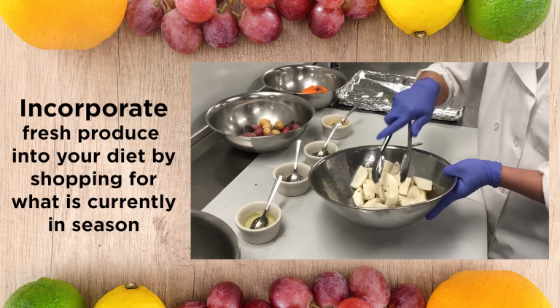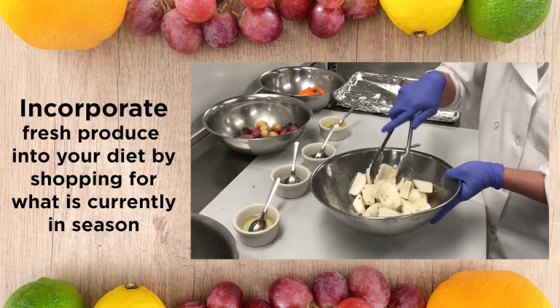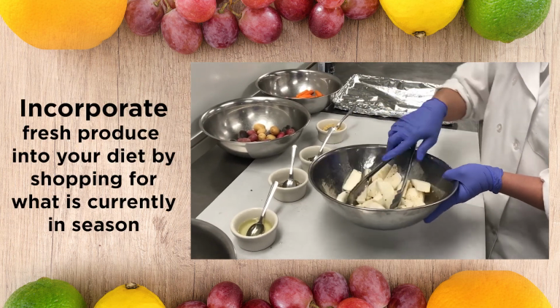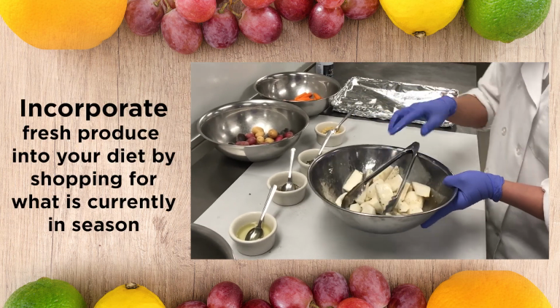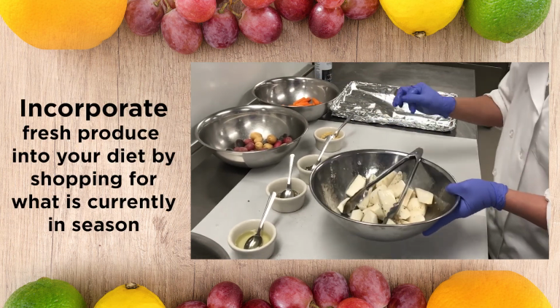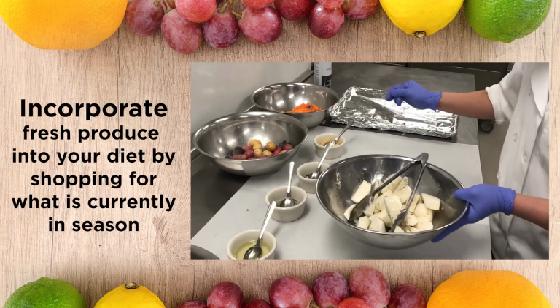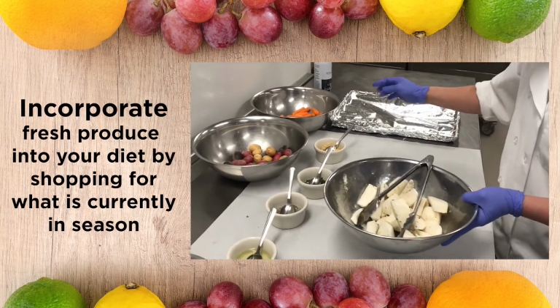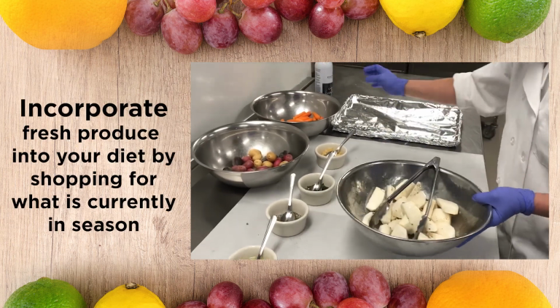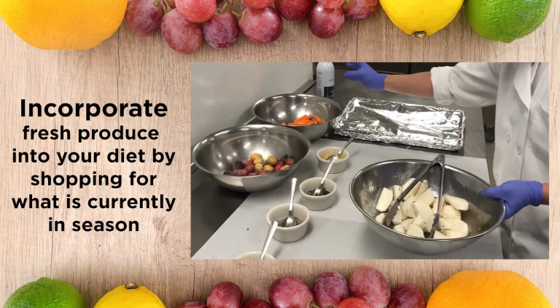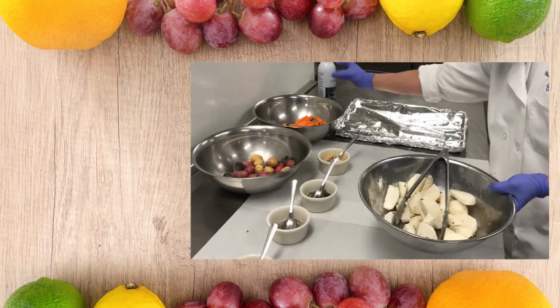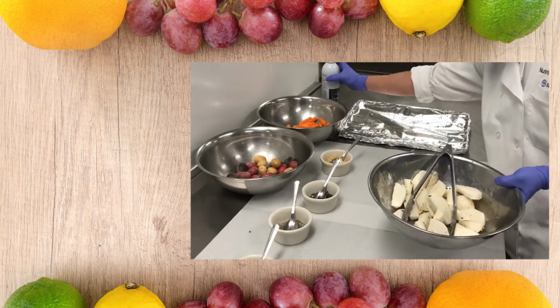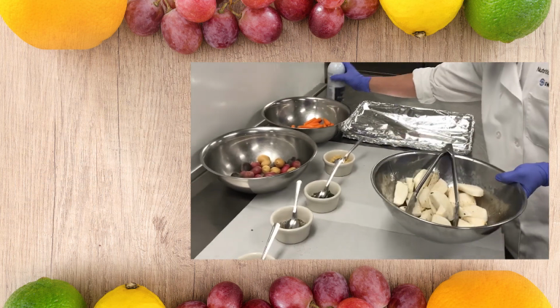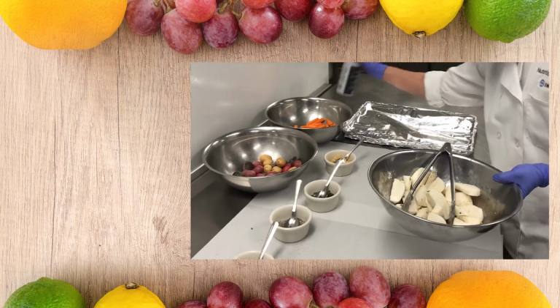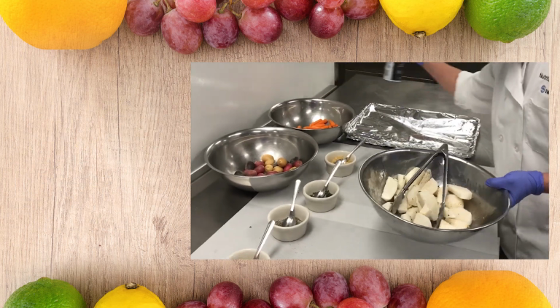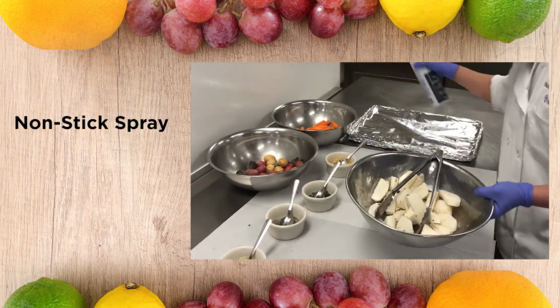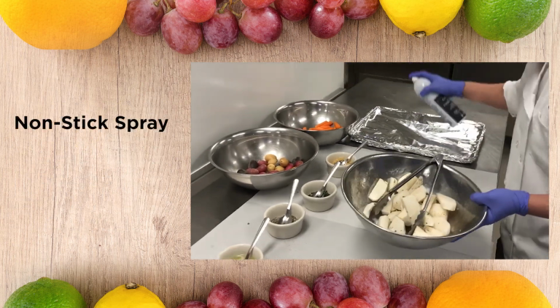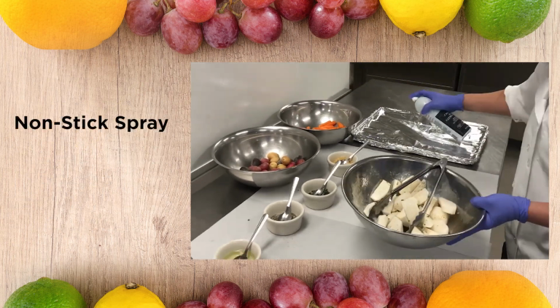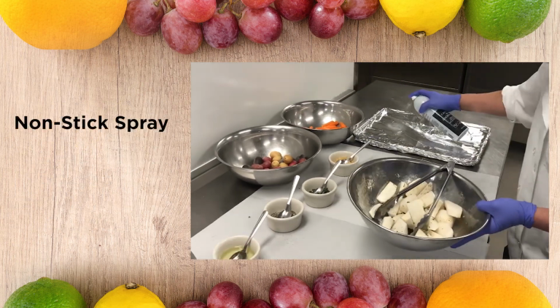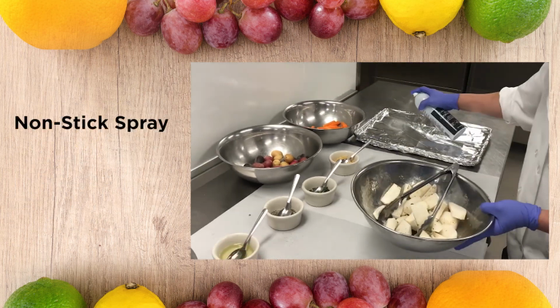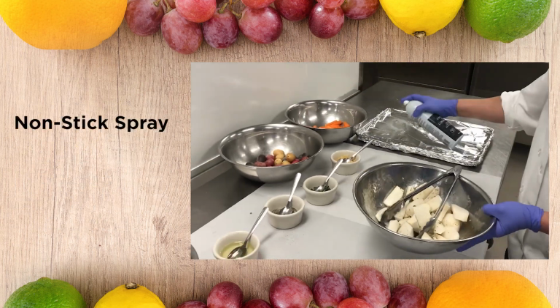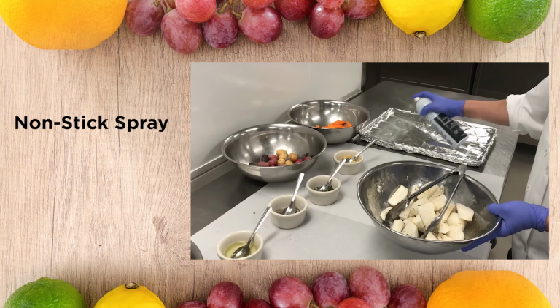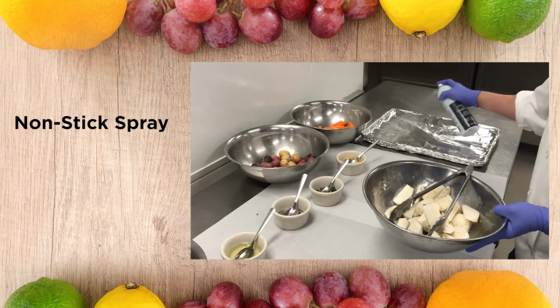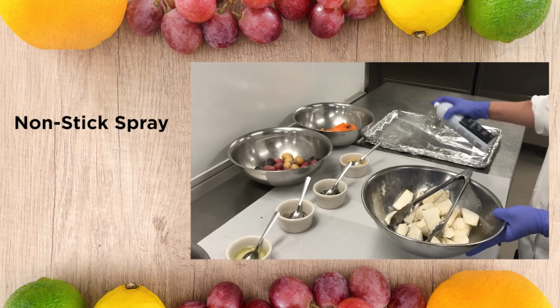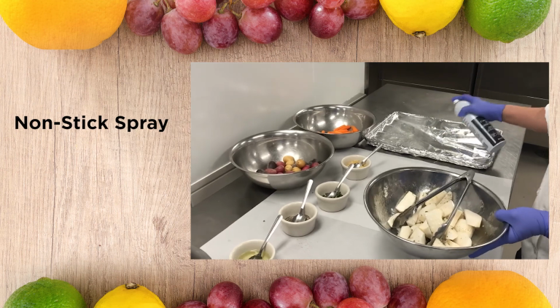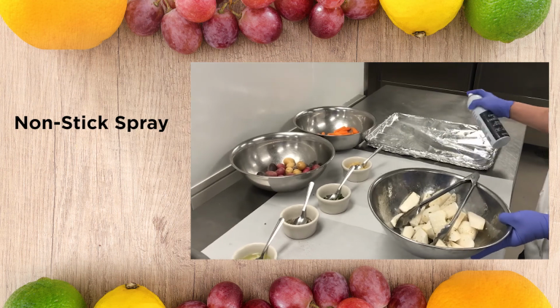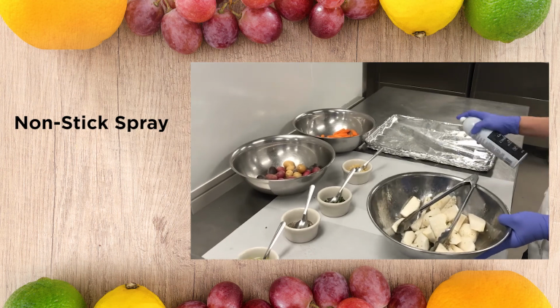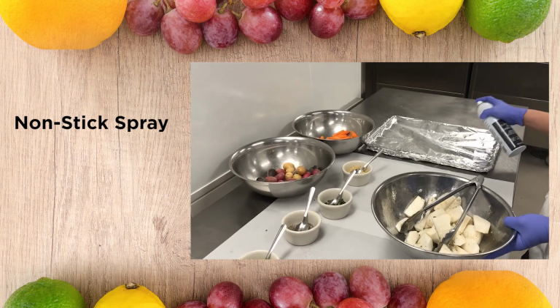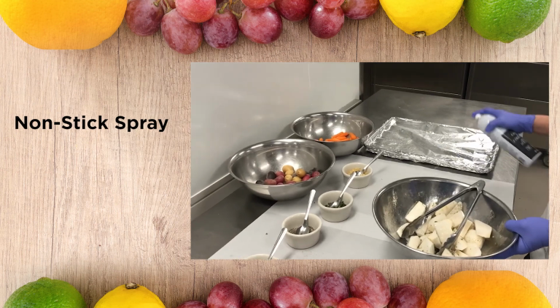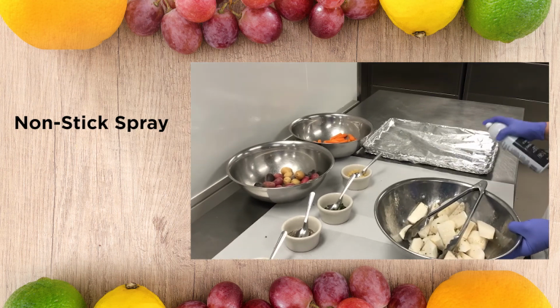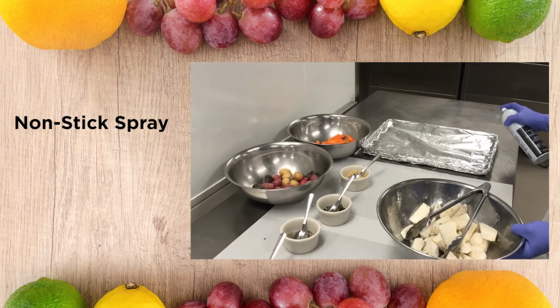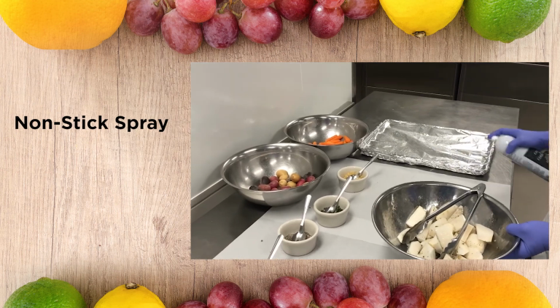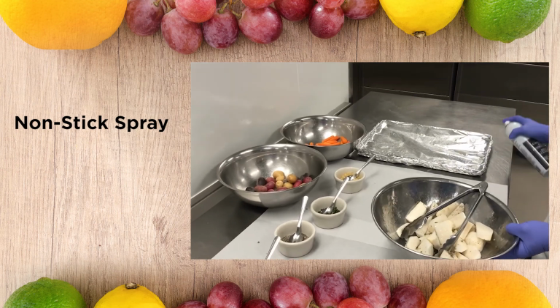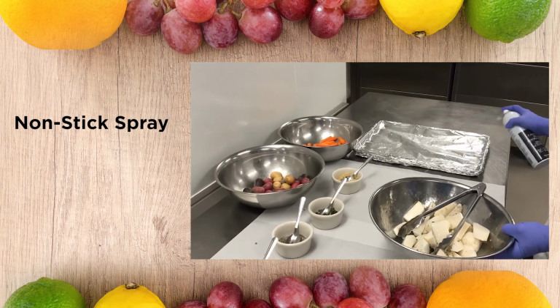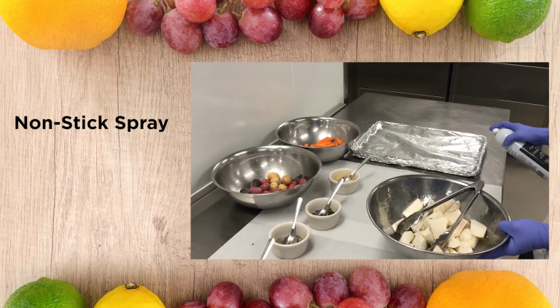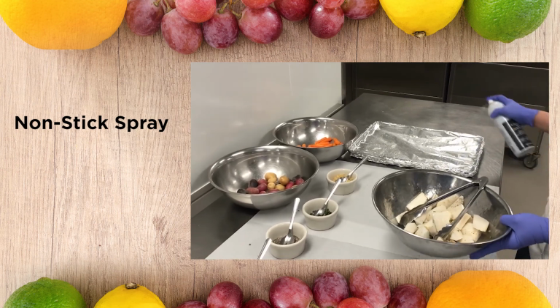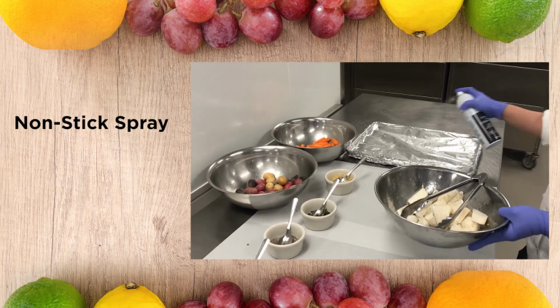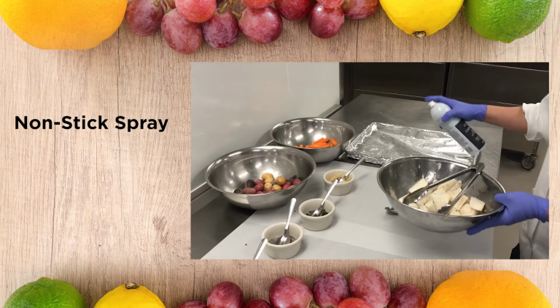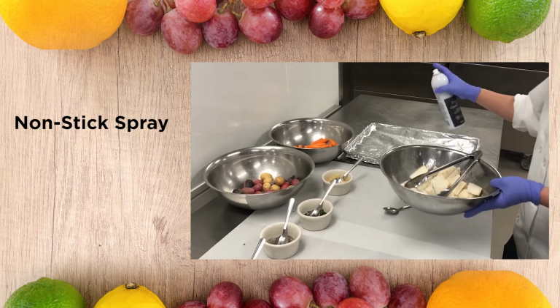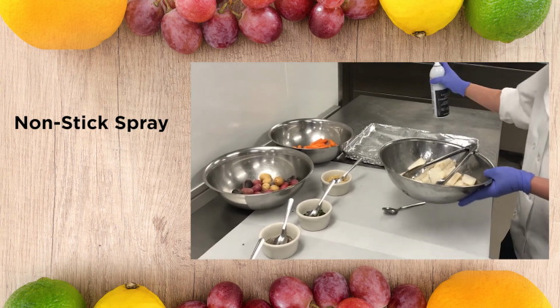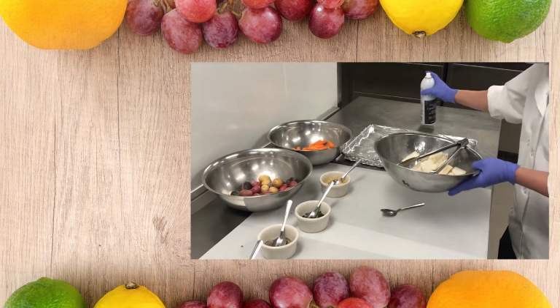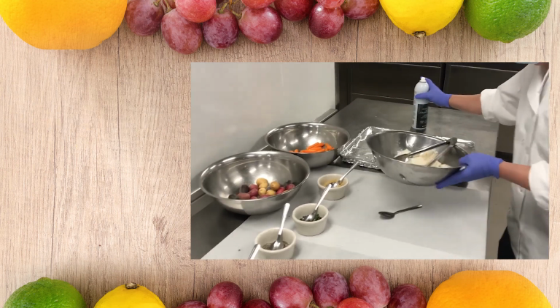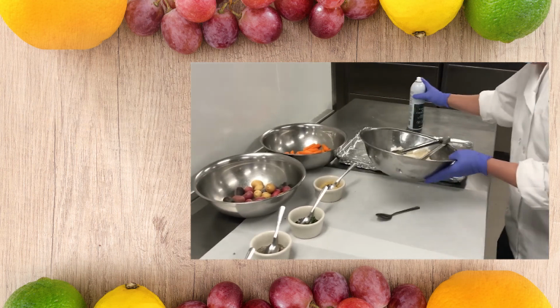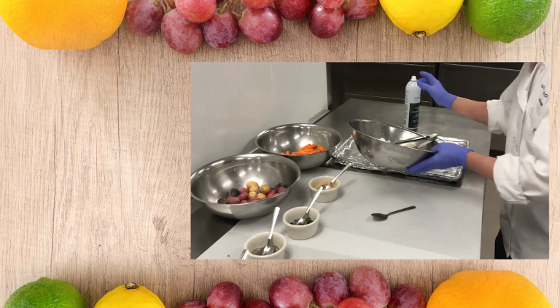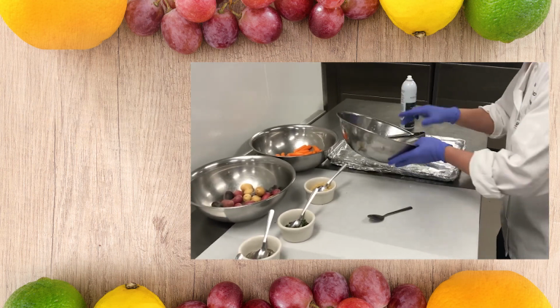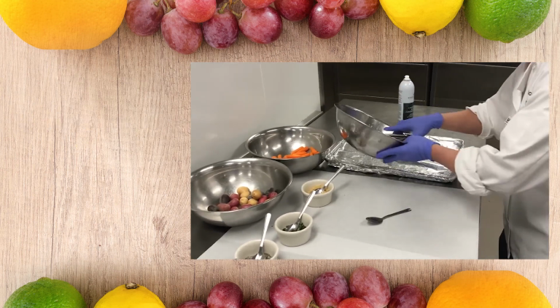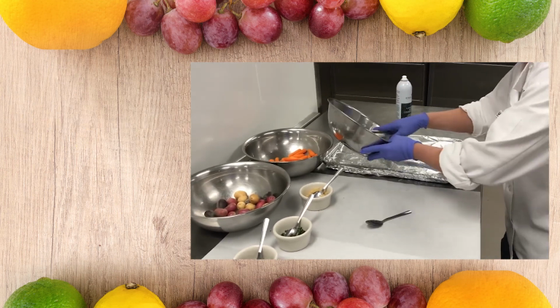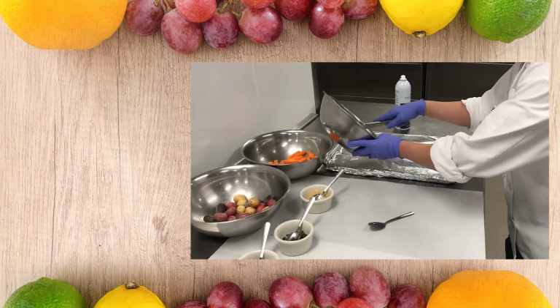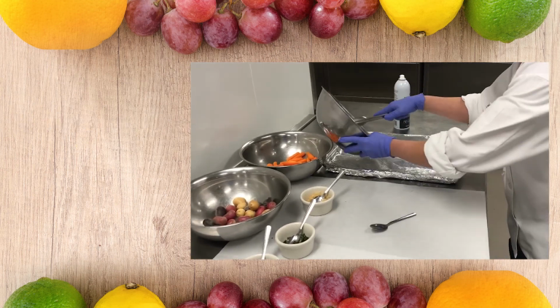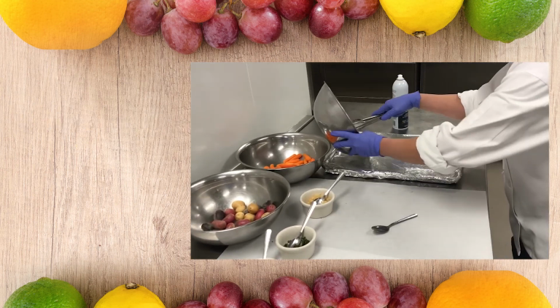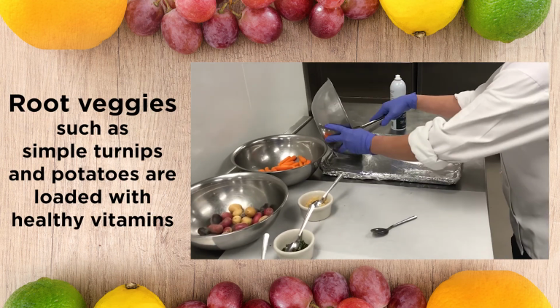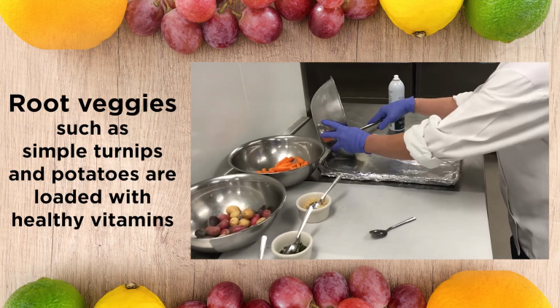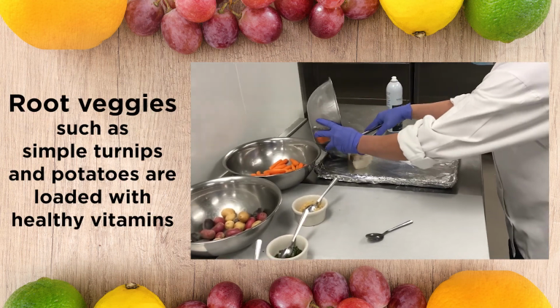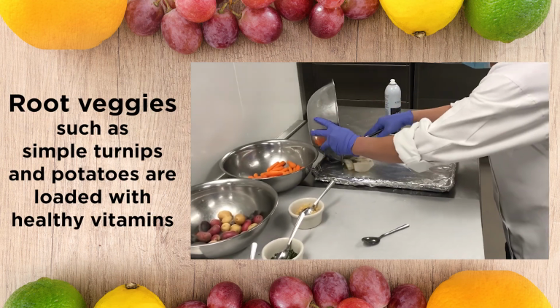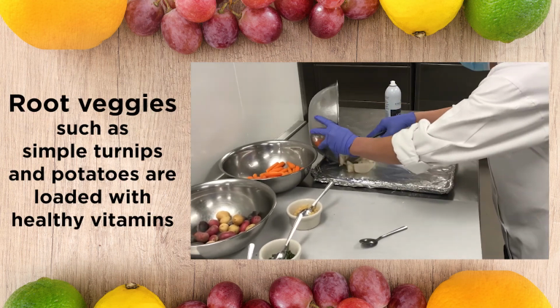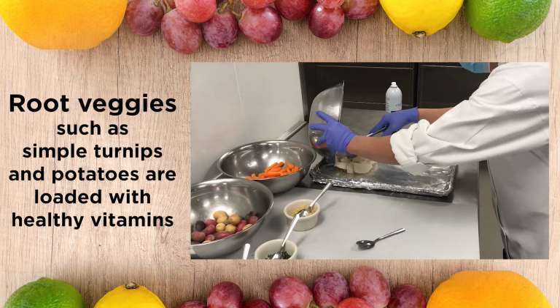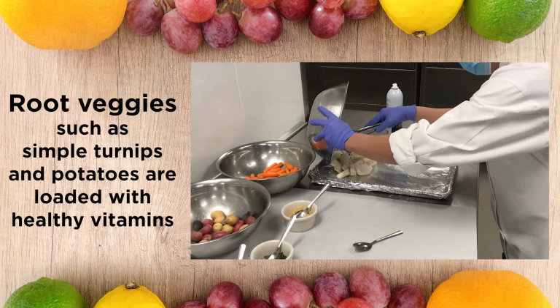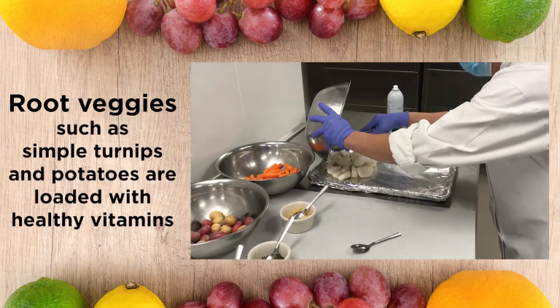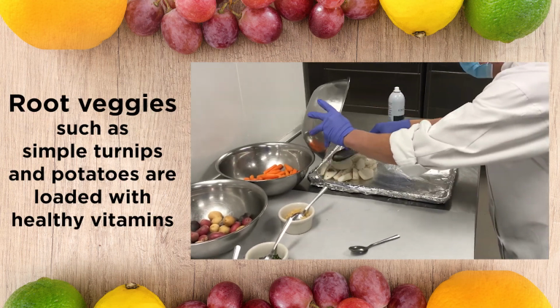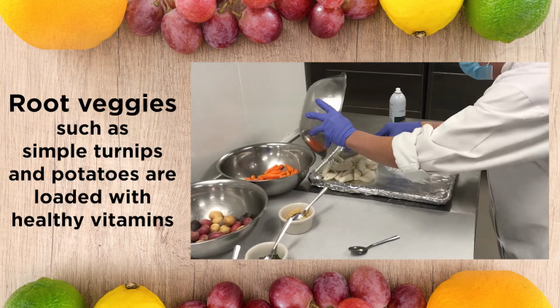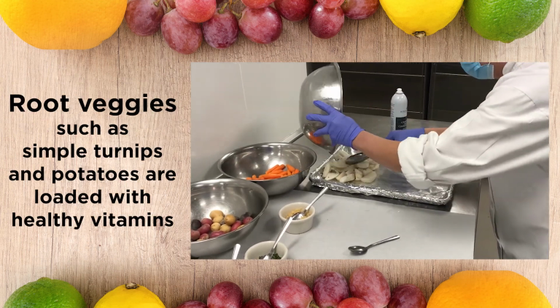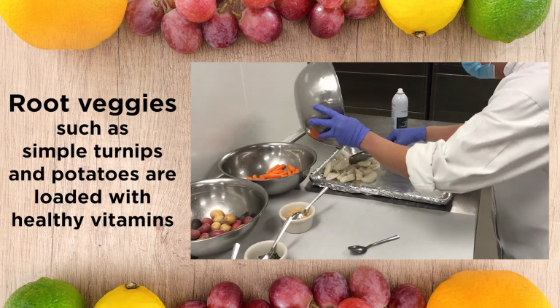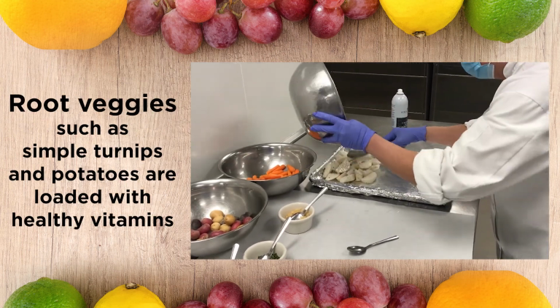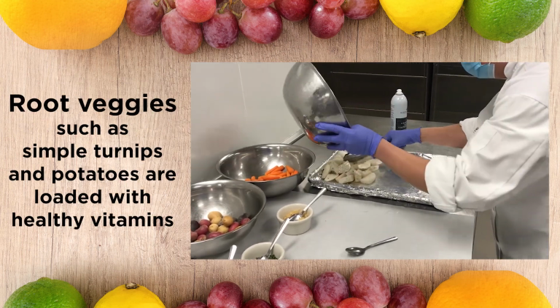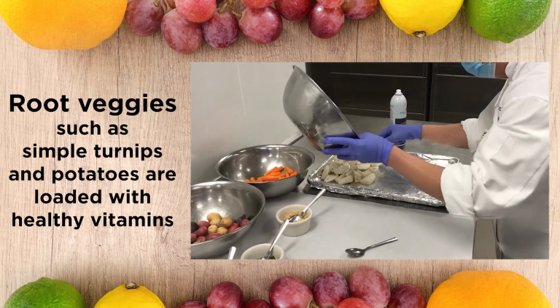And over here we've got some cinnamon mixture spray. Put a little over here.